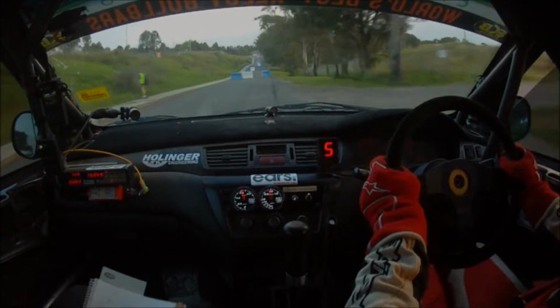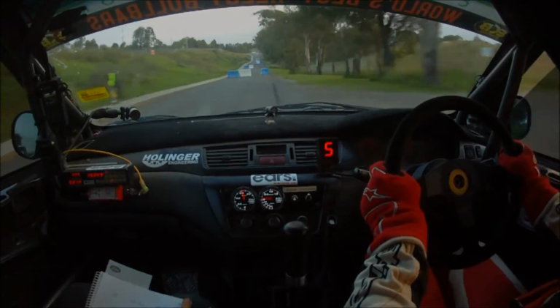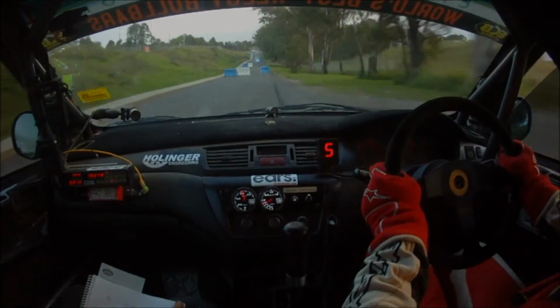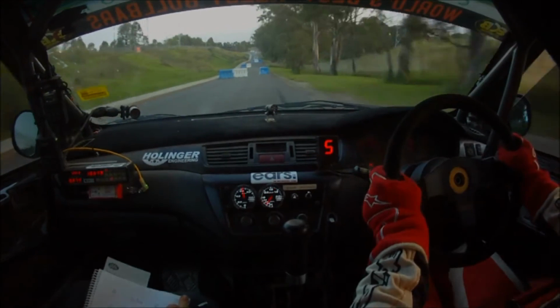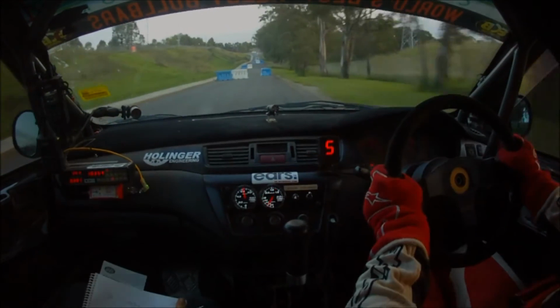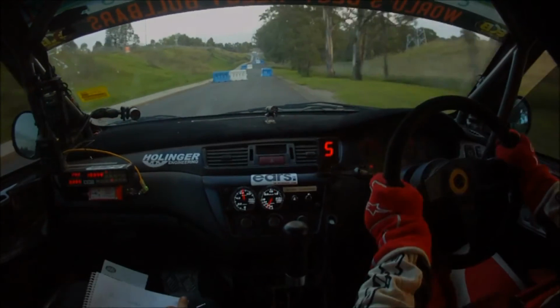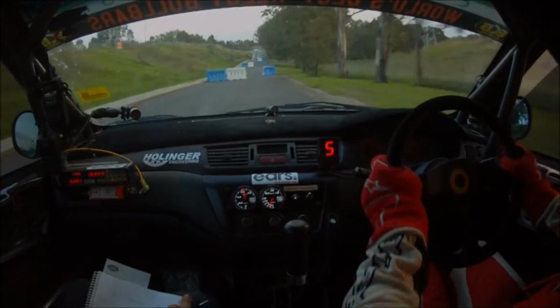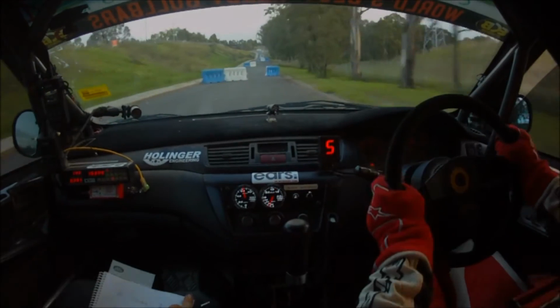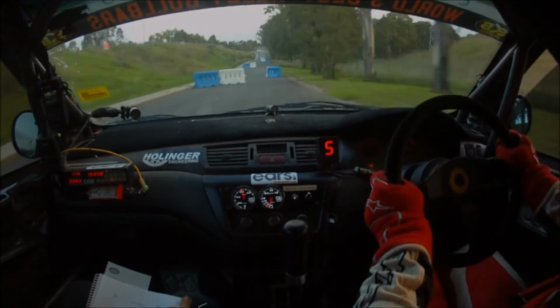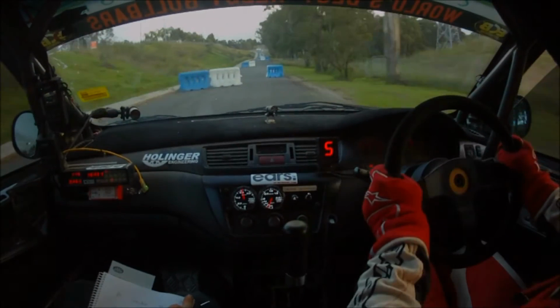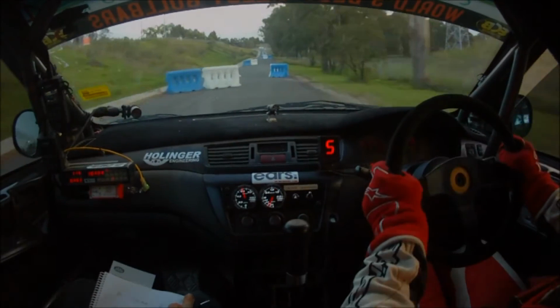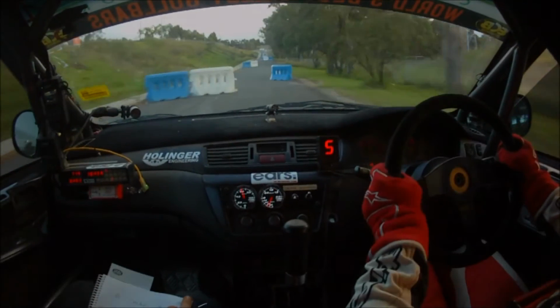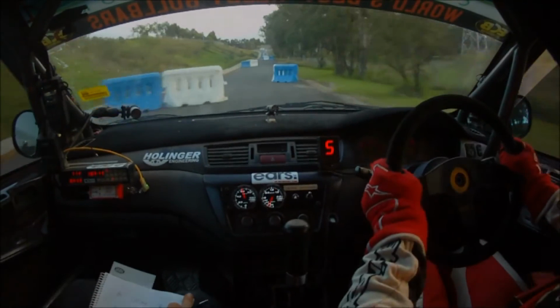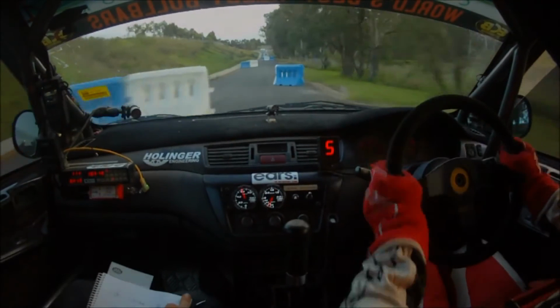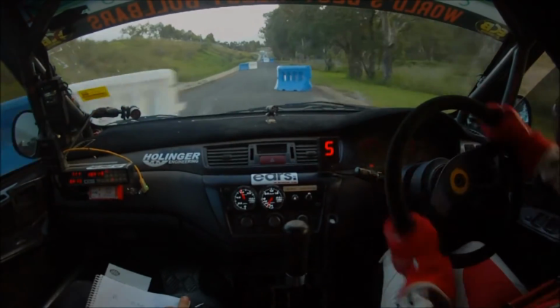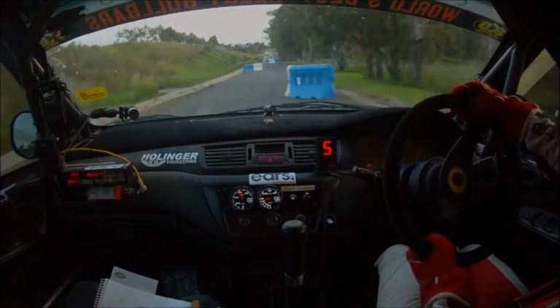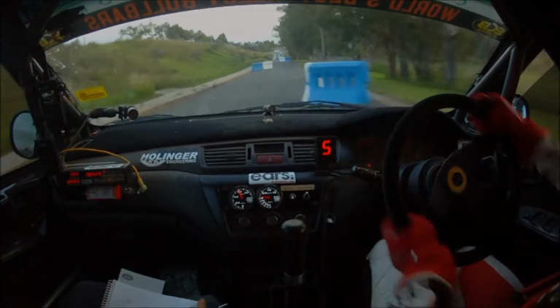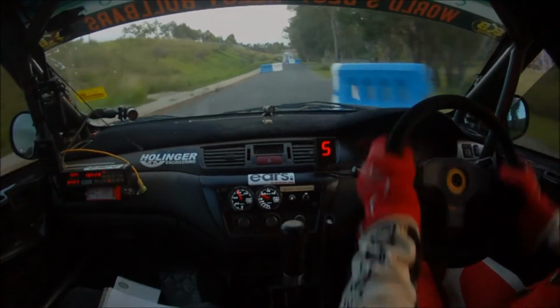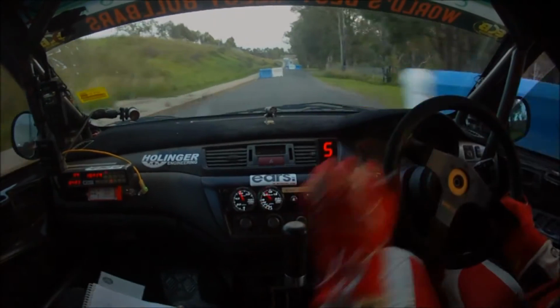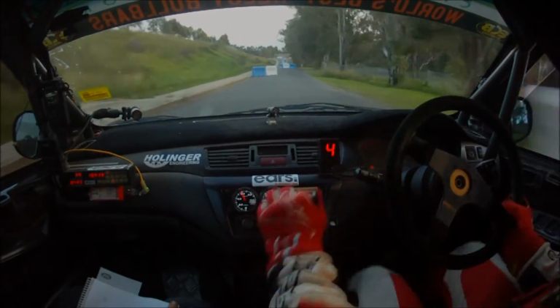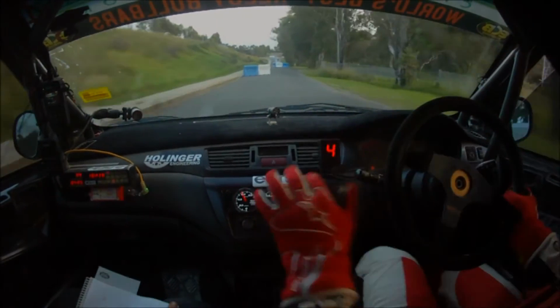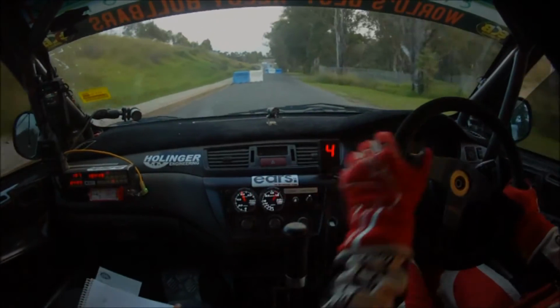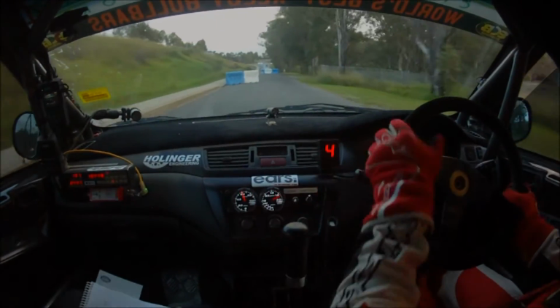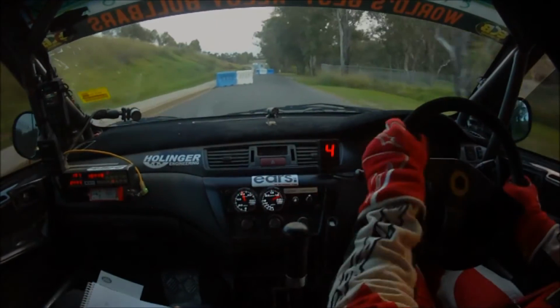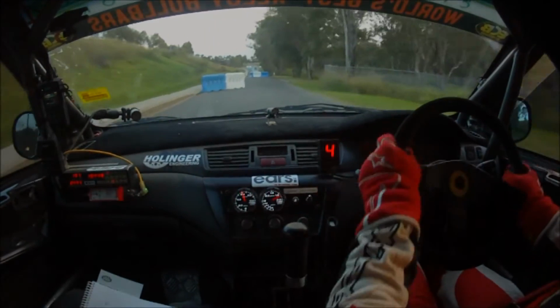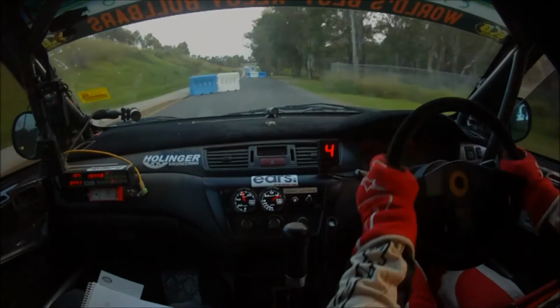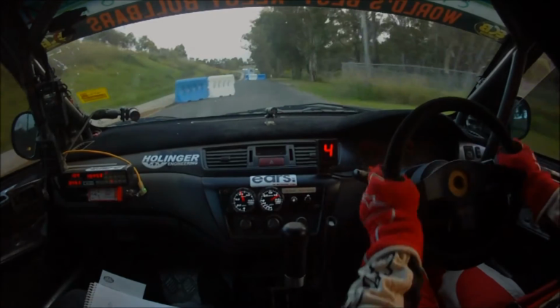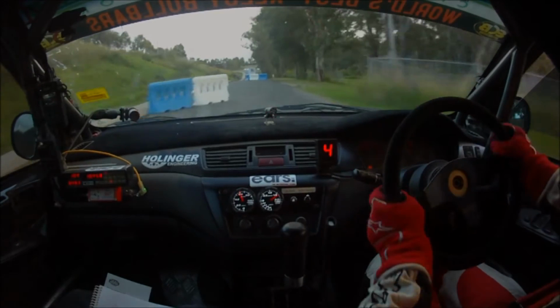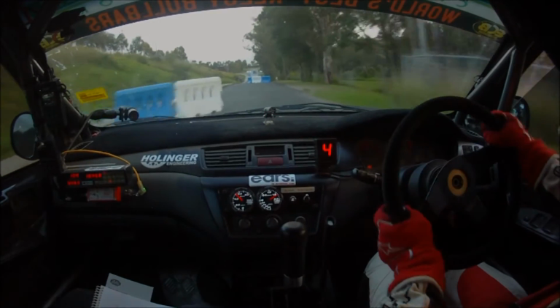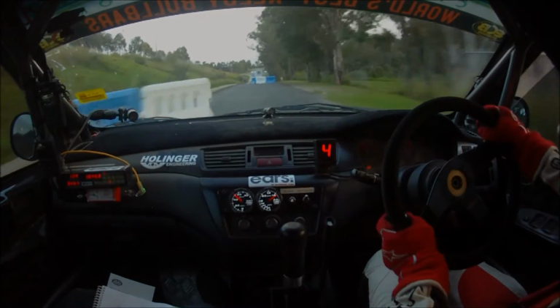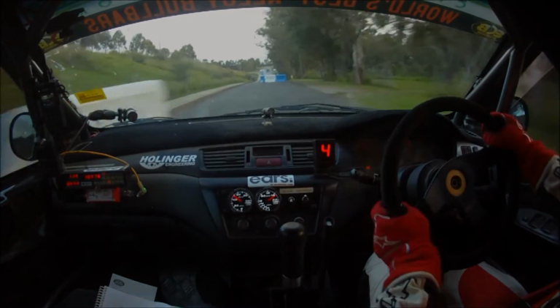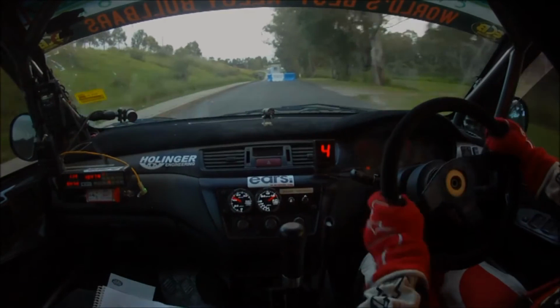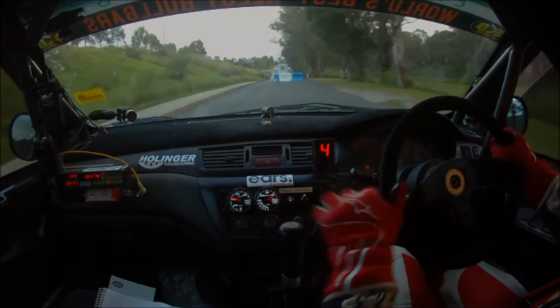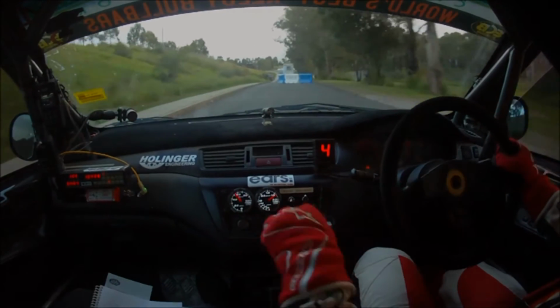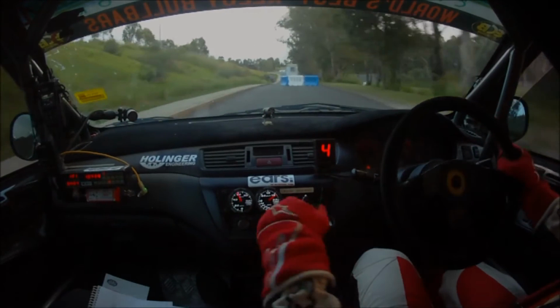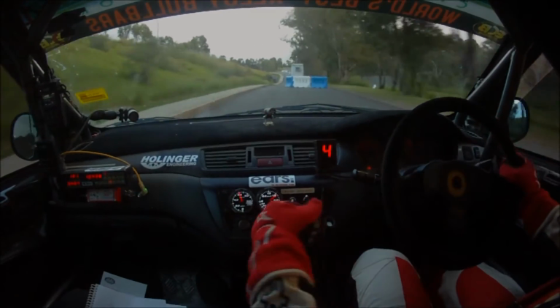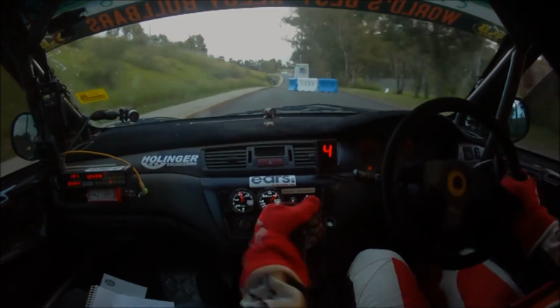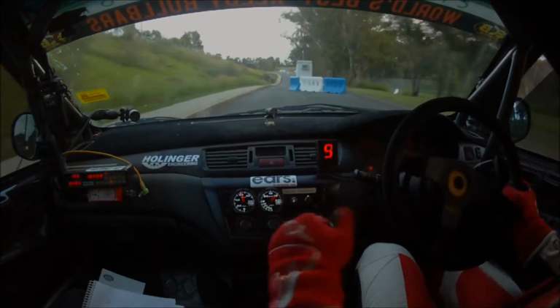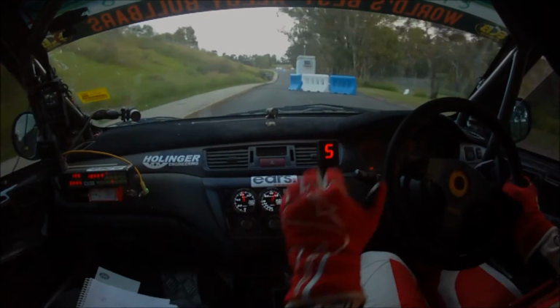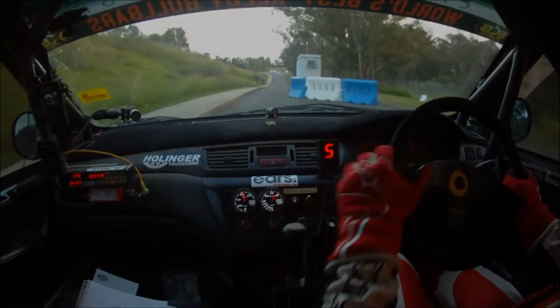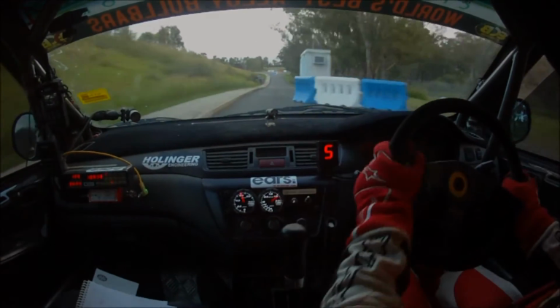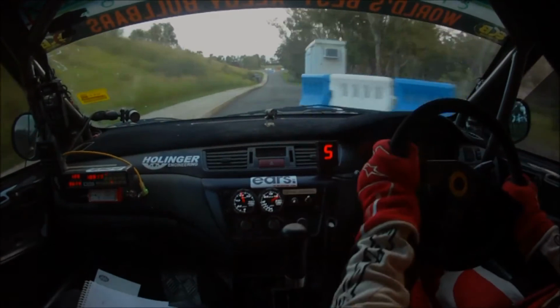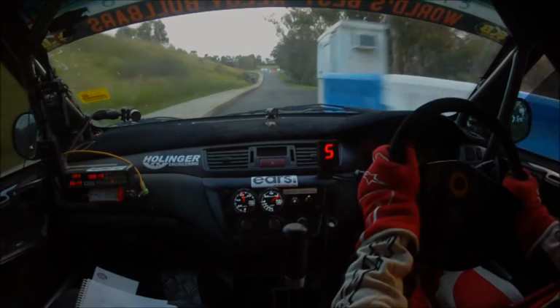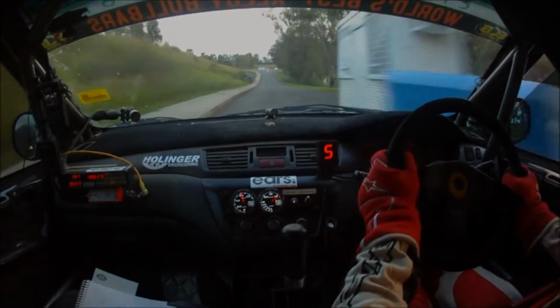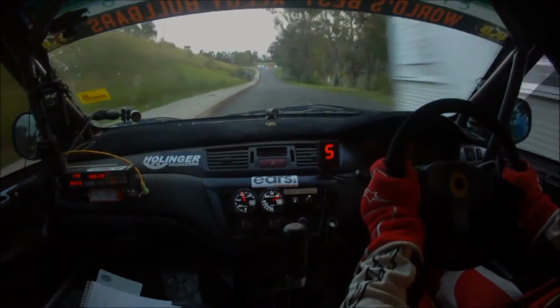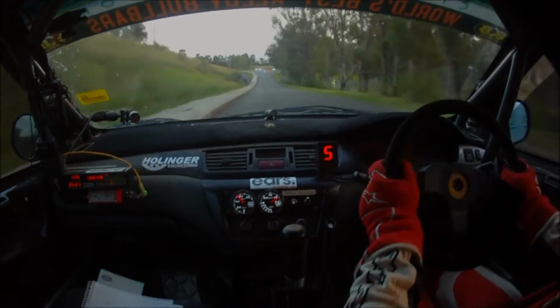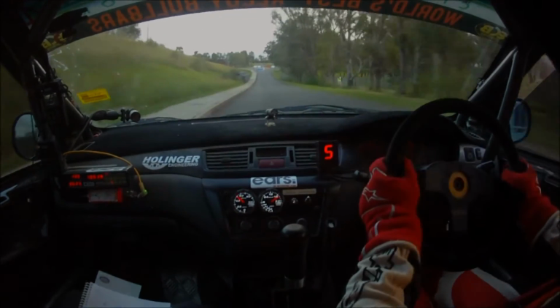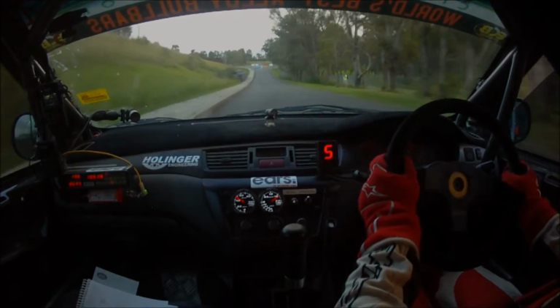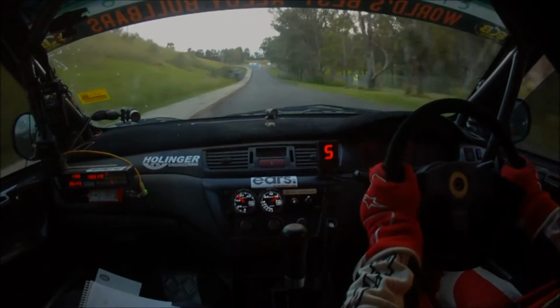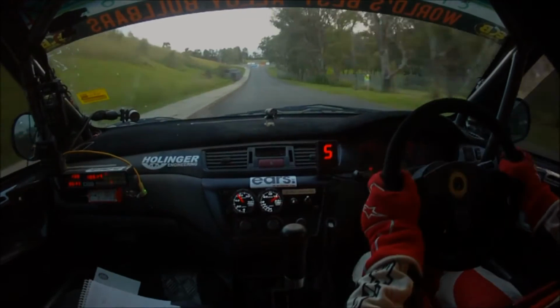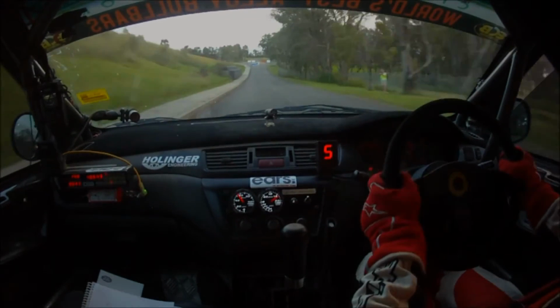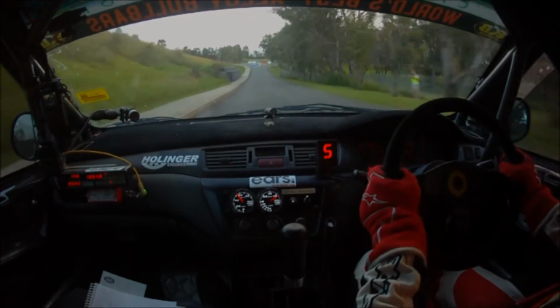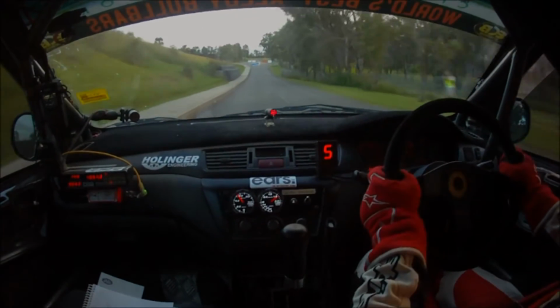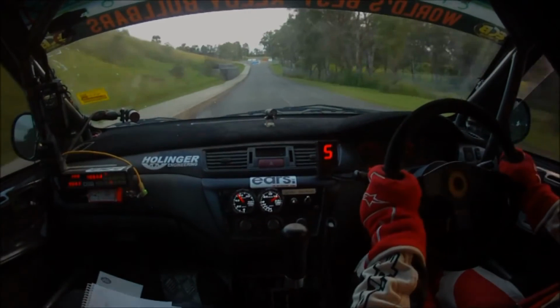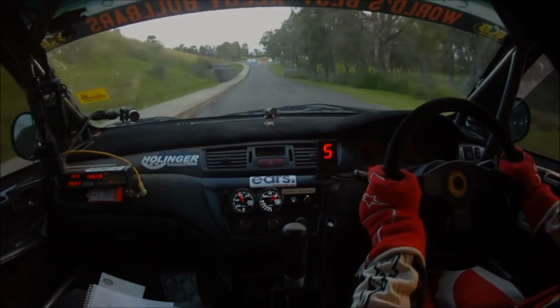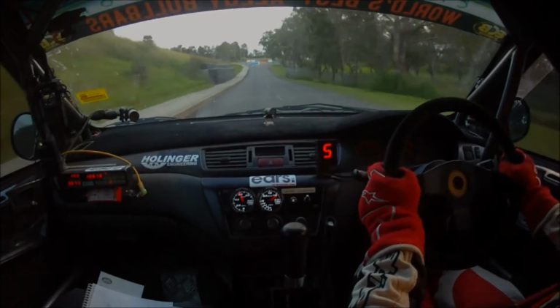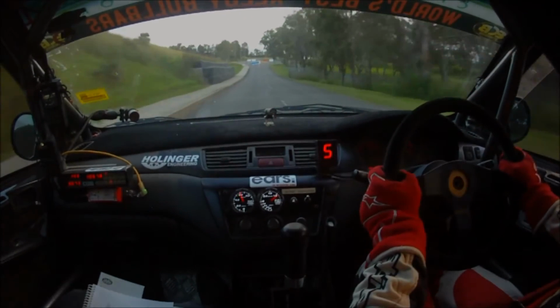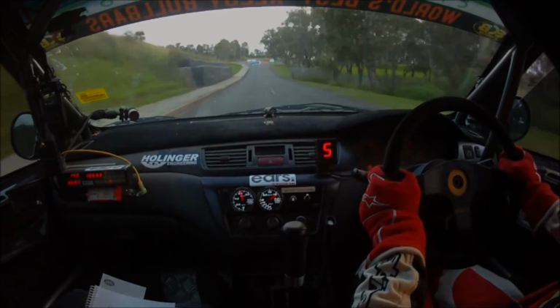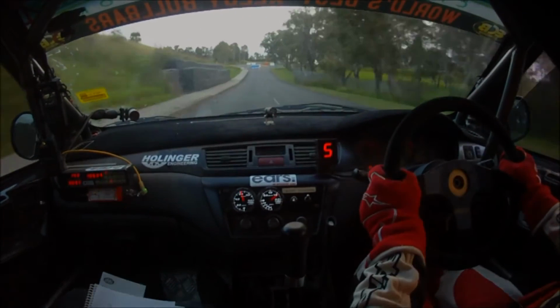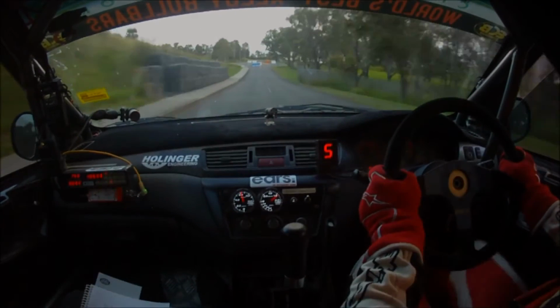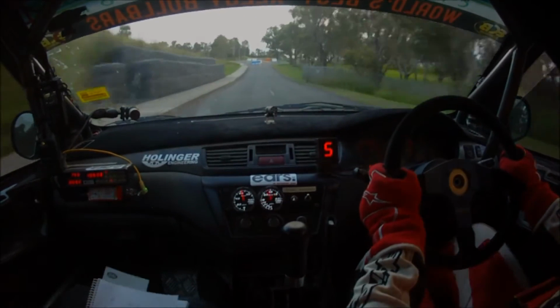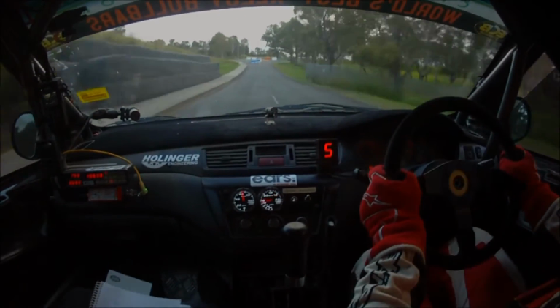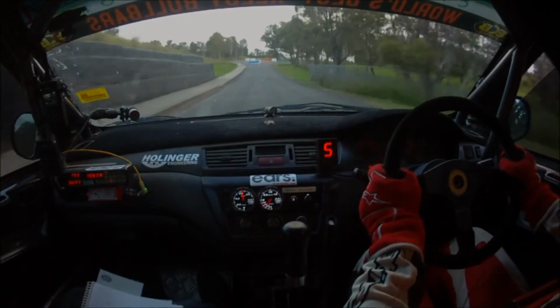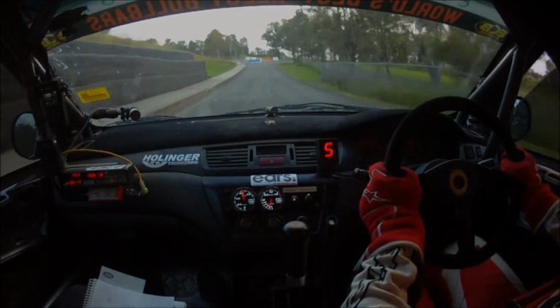Someone's hit that barrier. 180, right entry, care, 3 left, narrow.